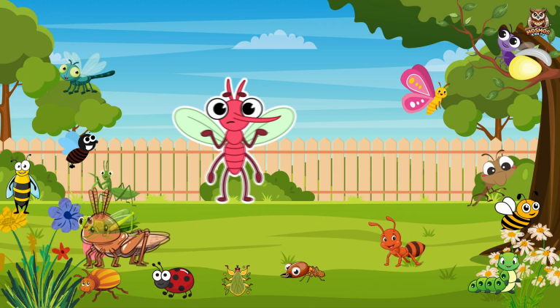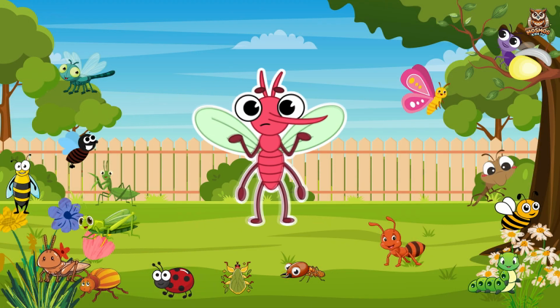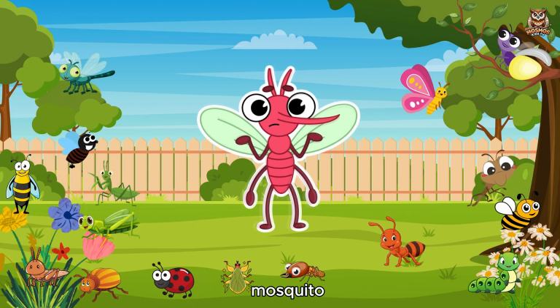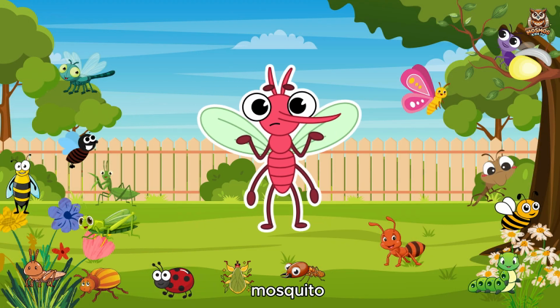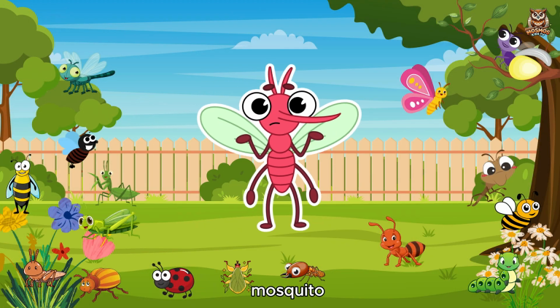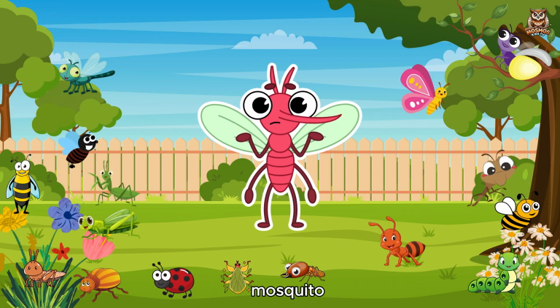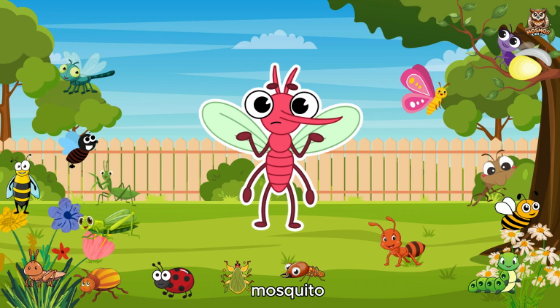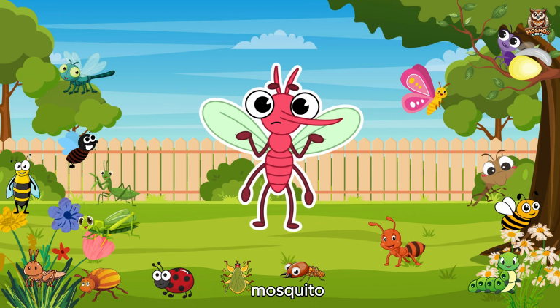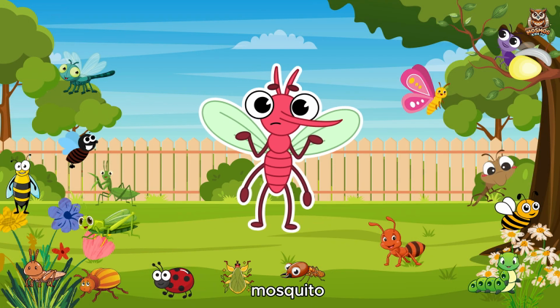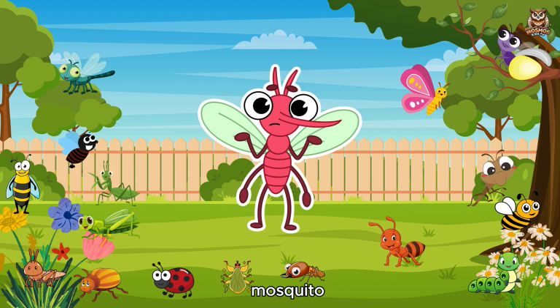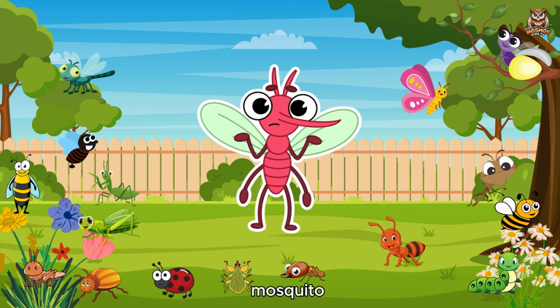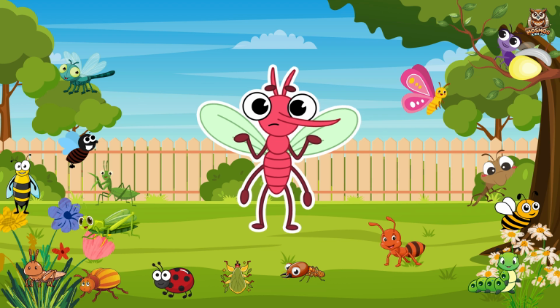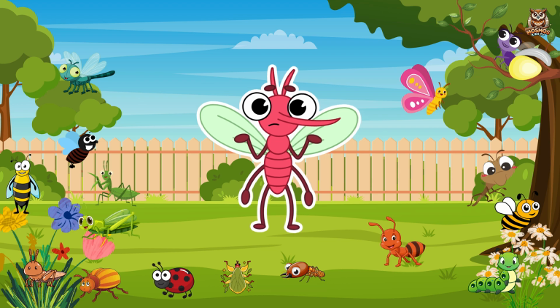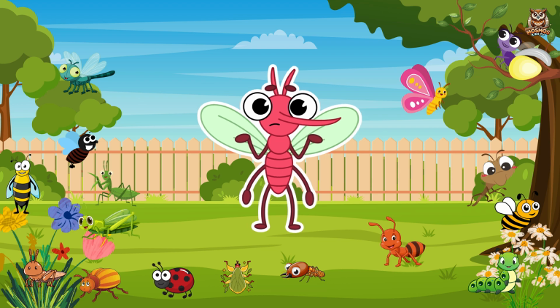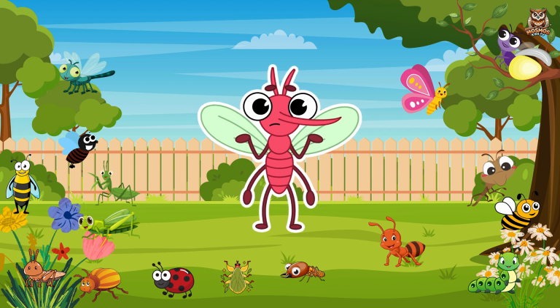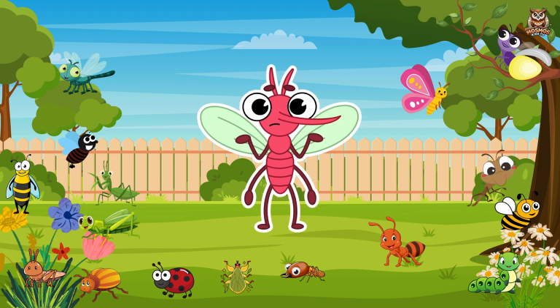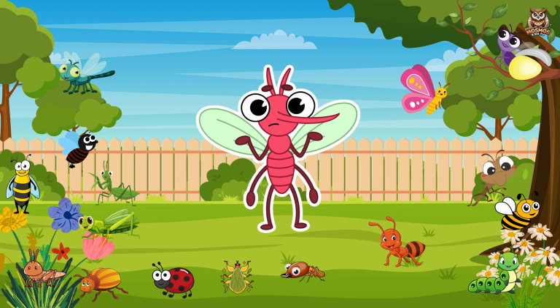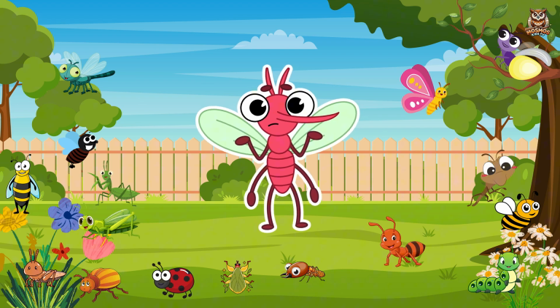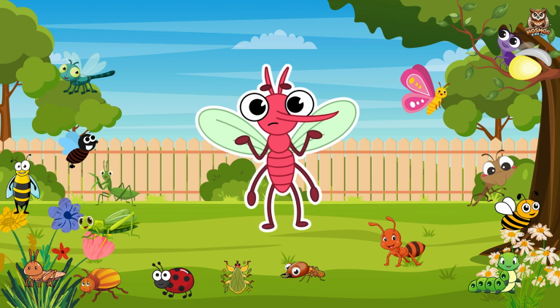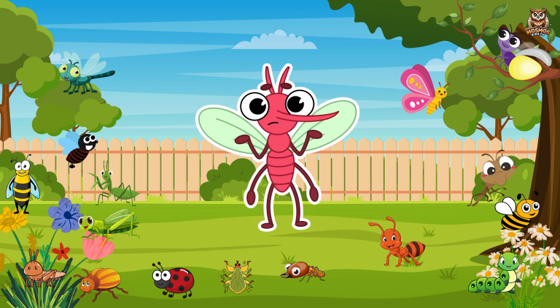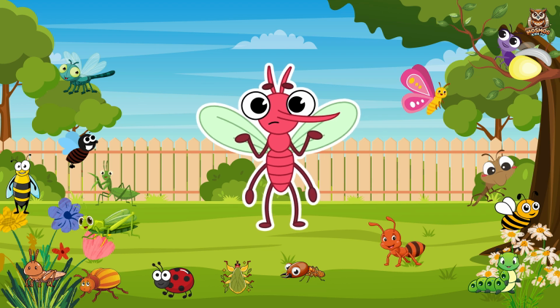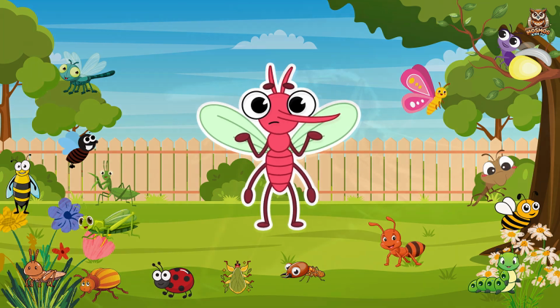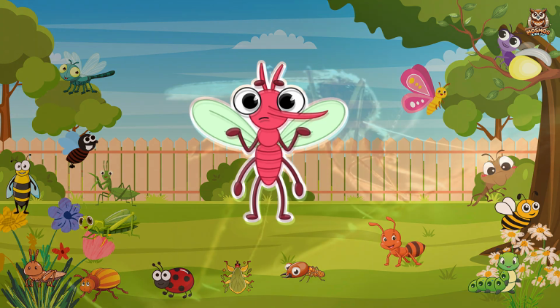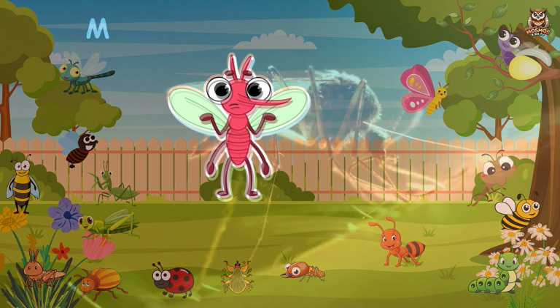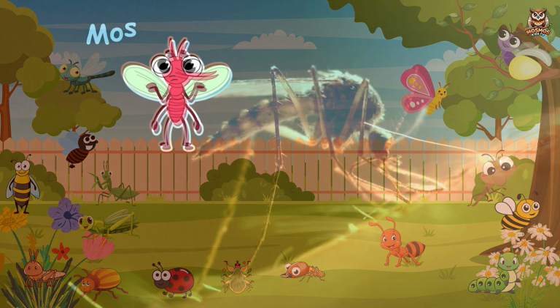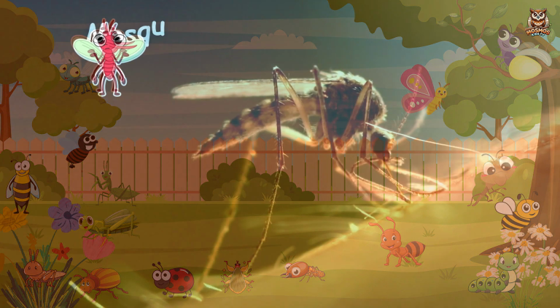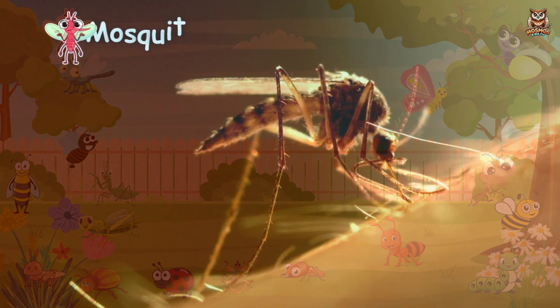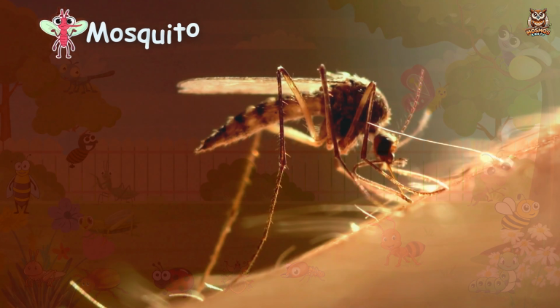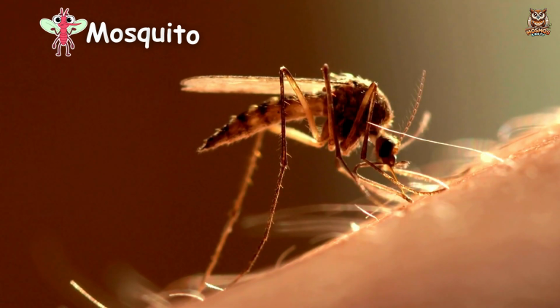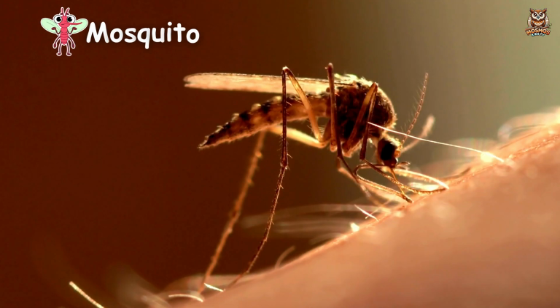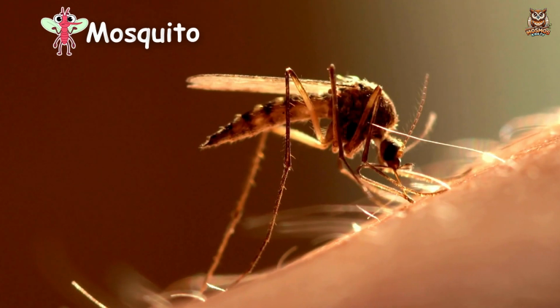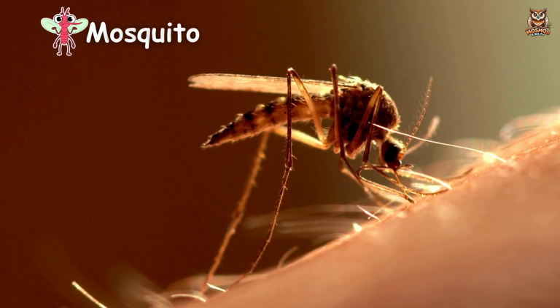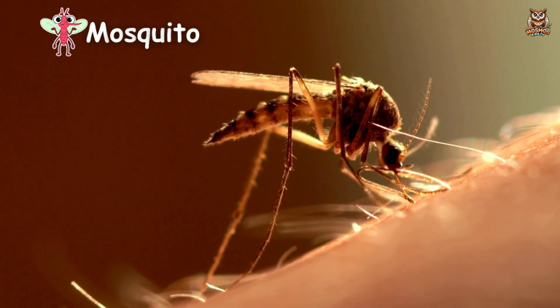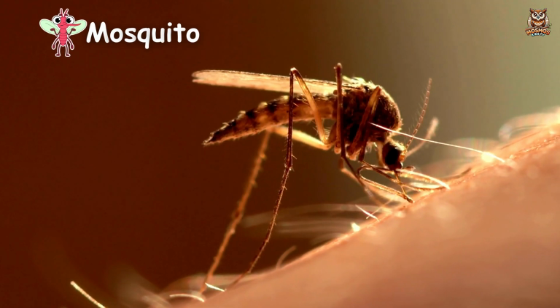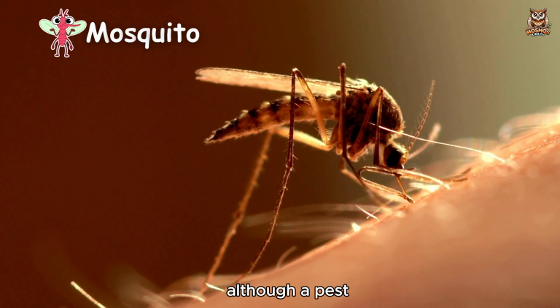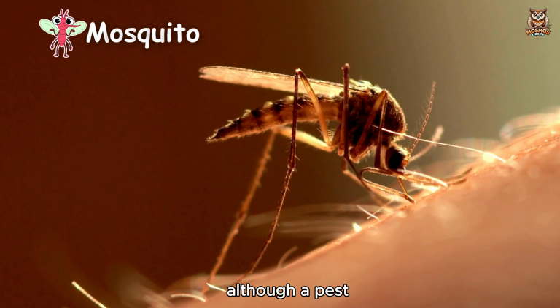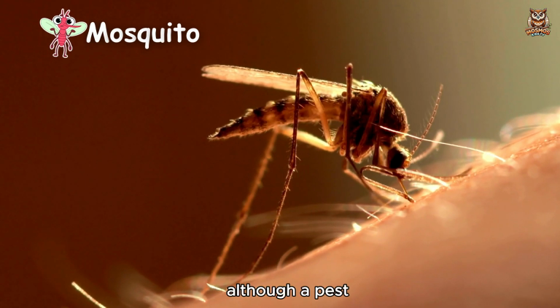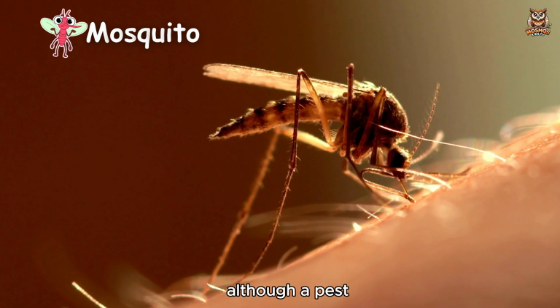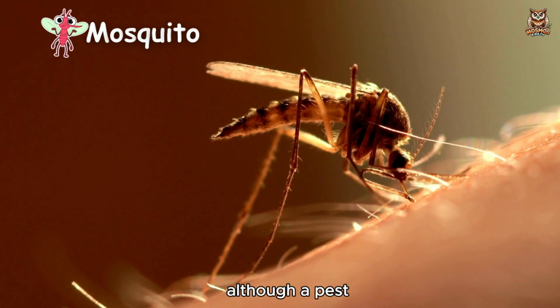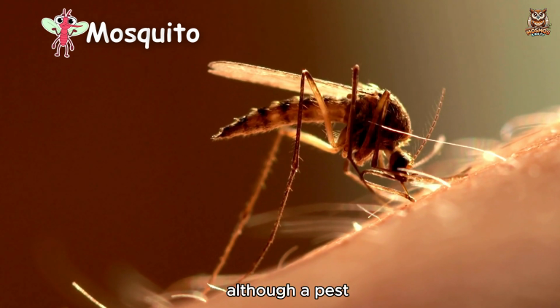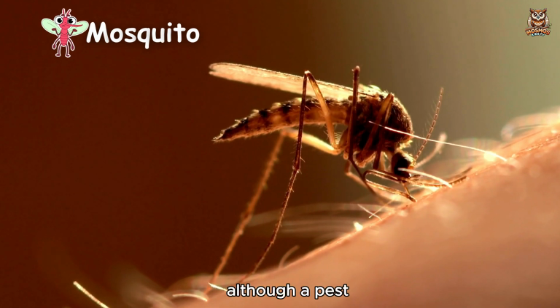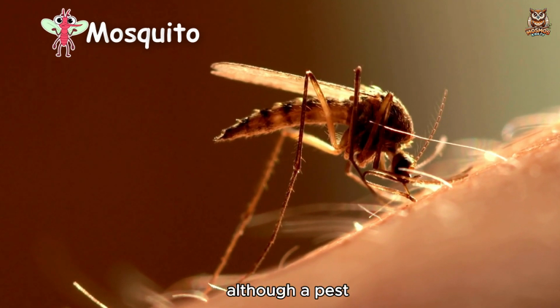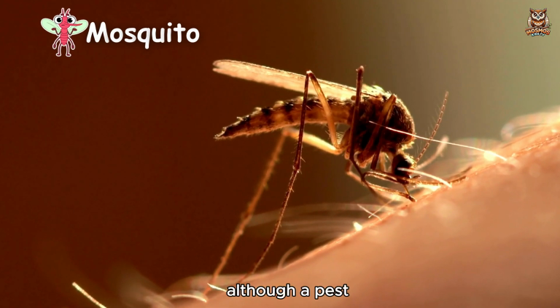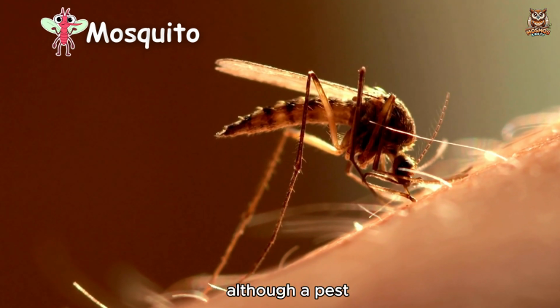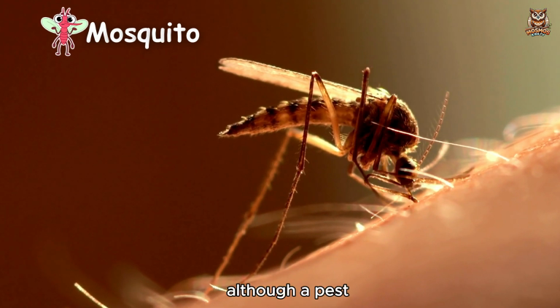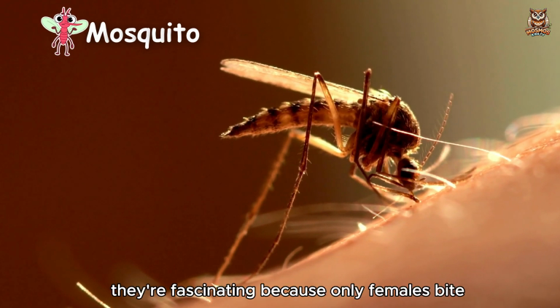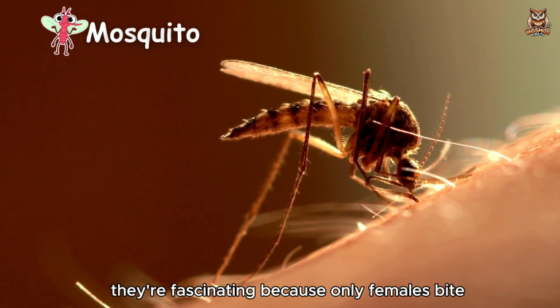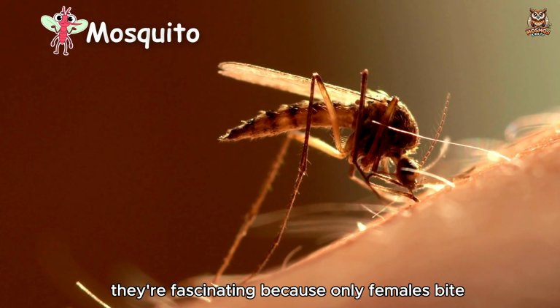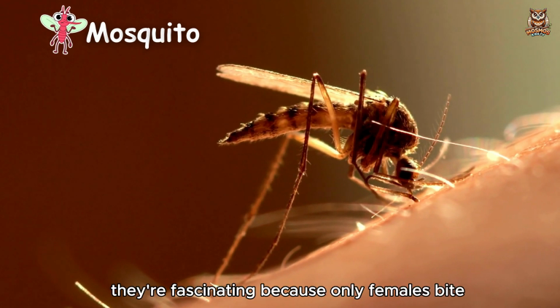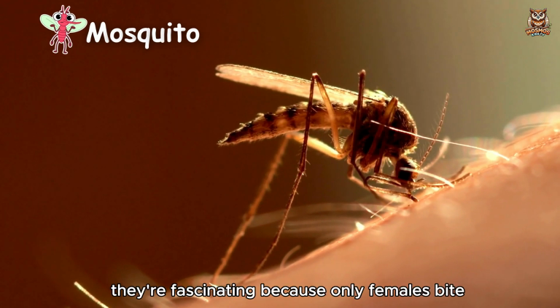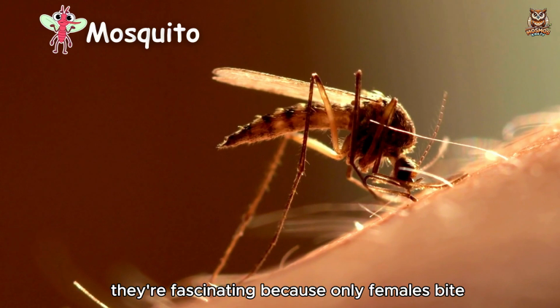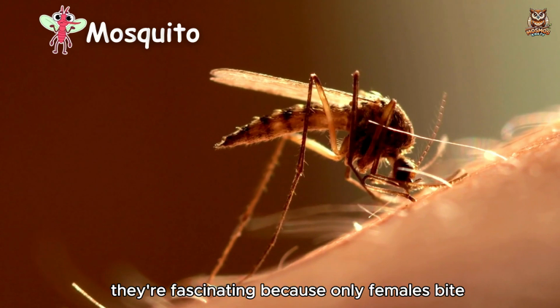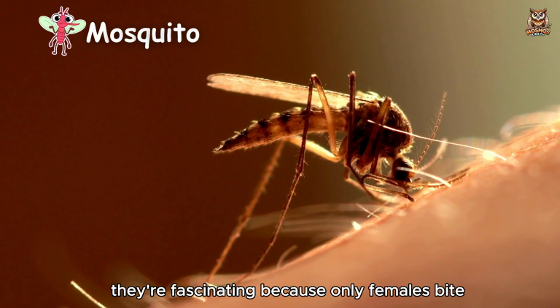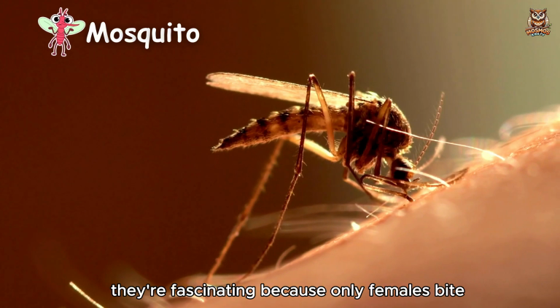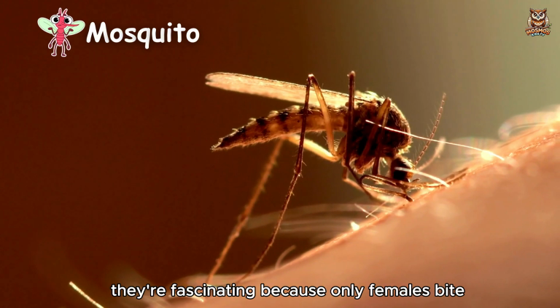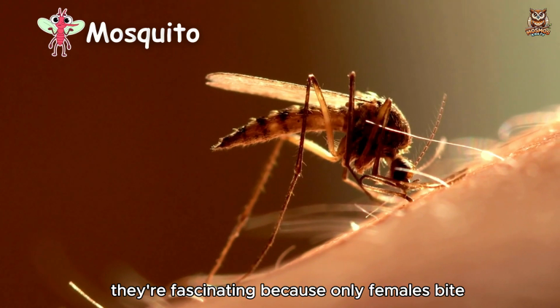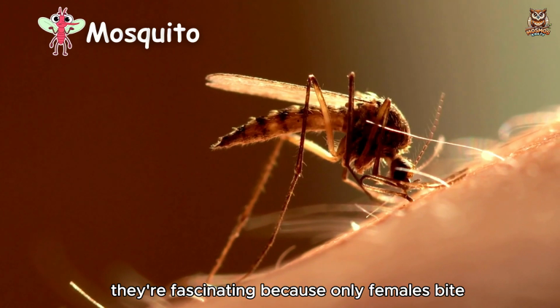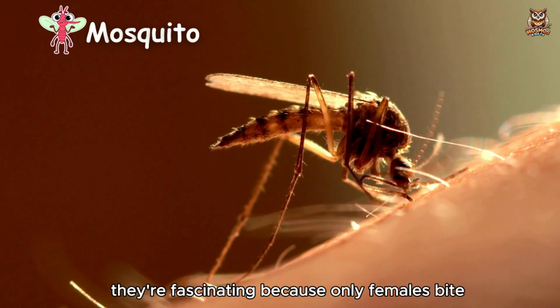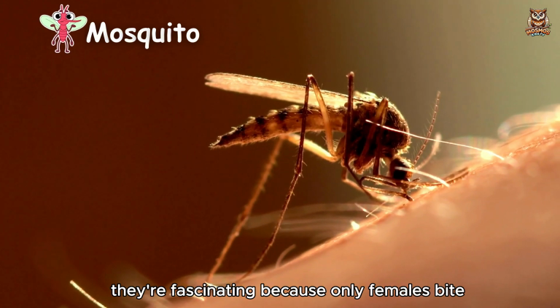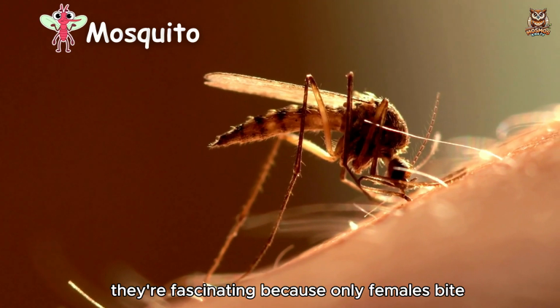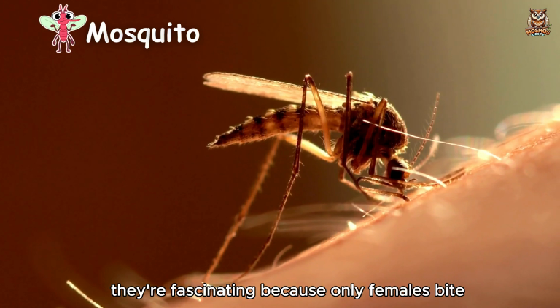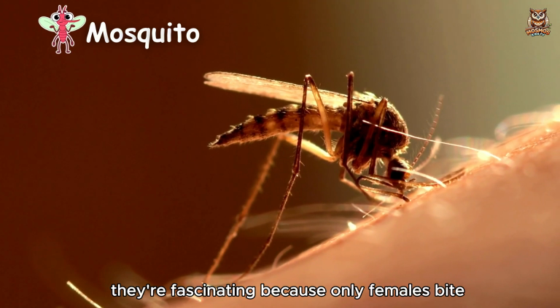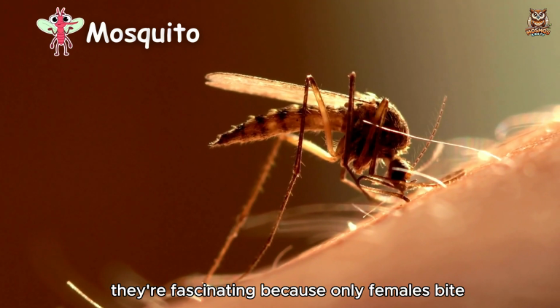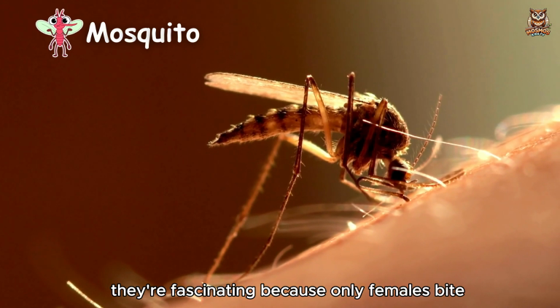Mosquito. Although a pest, they're fascinating because only females bite.